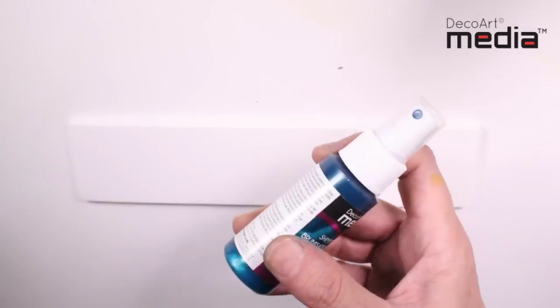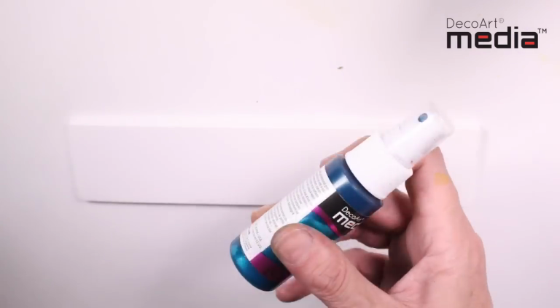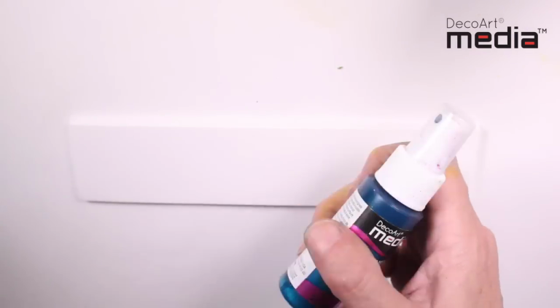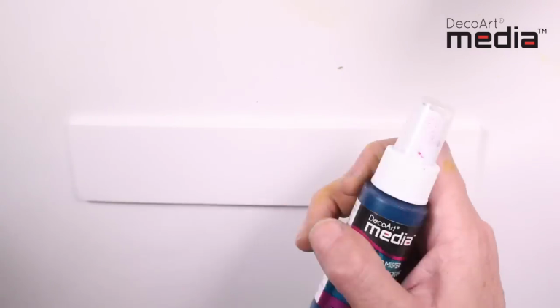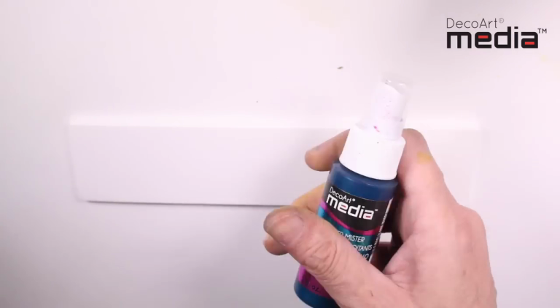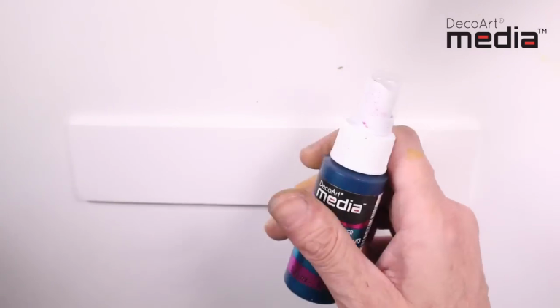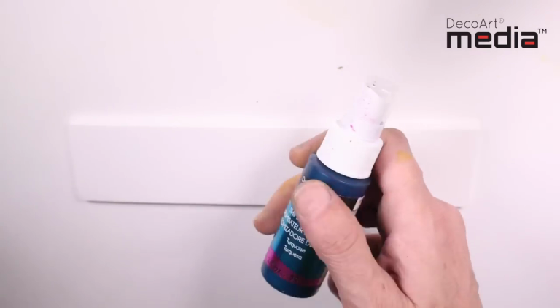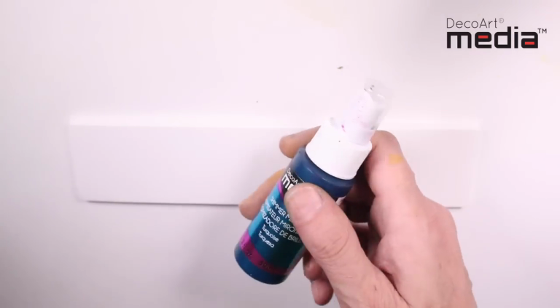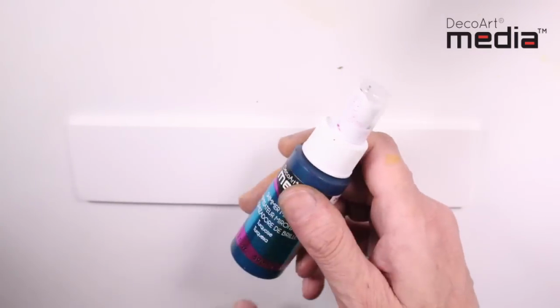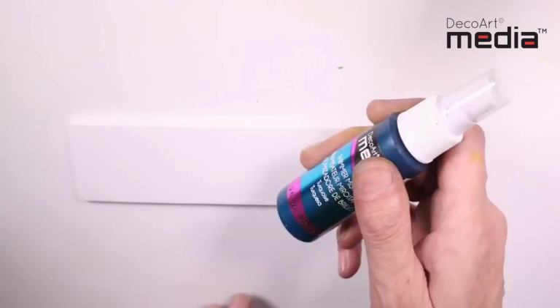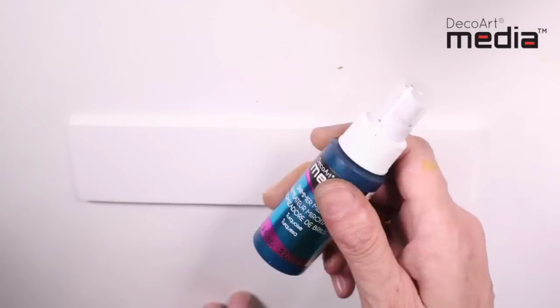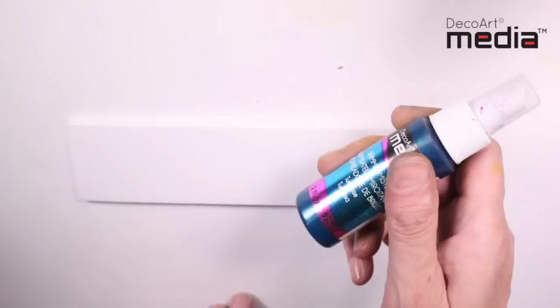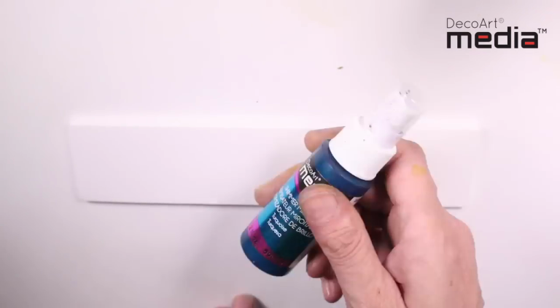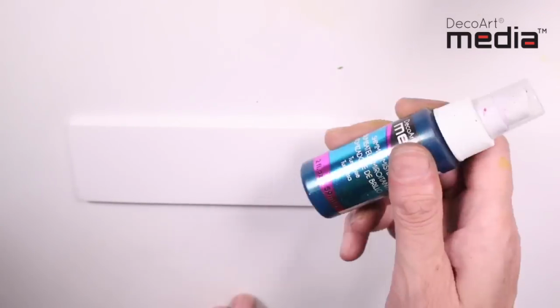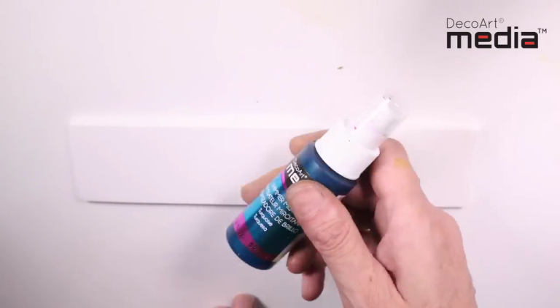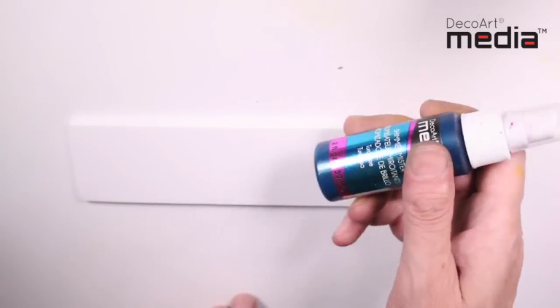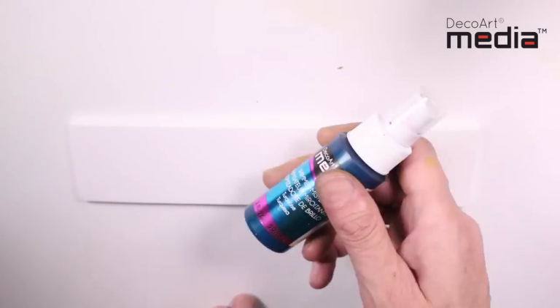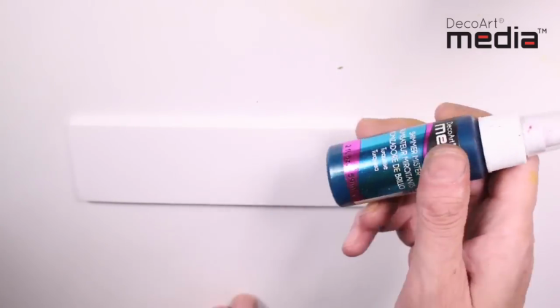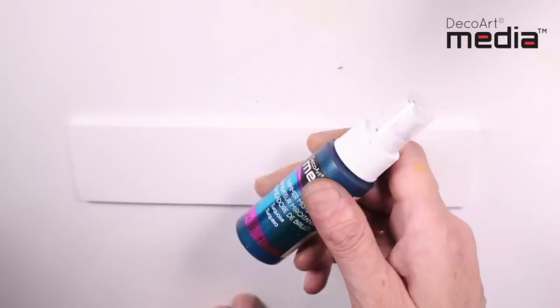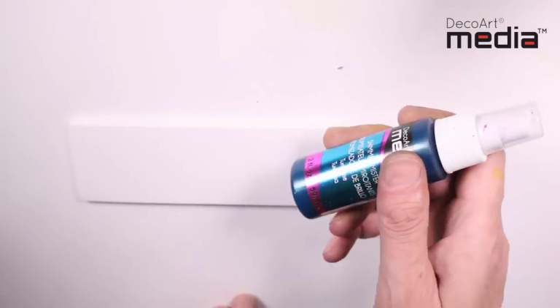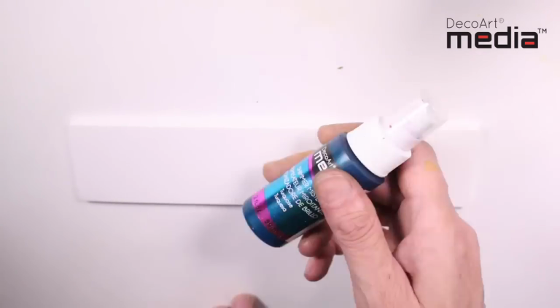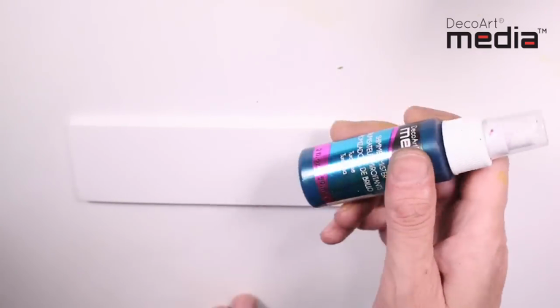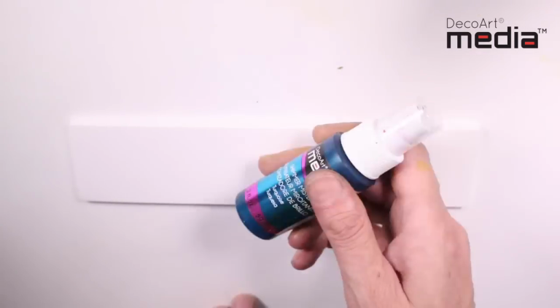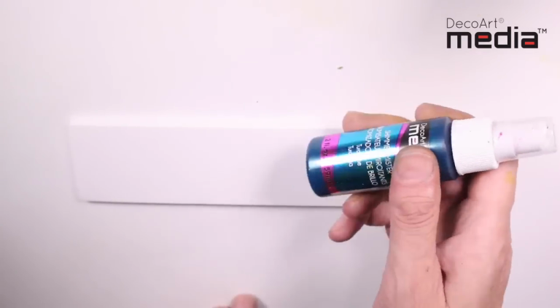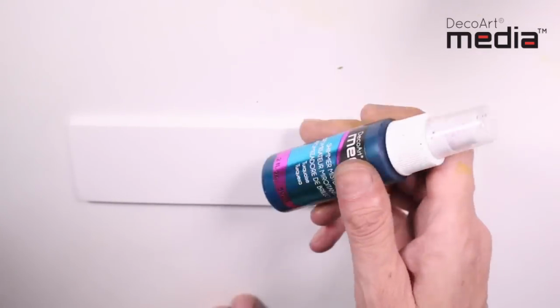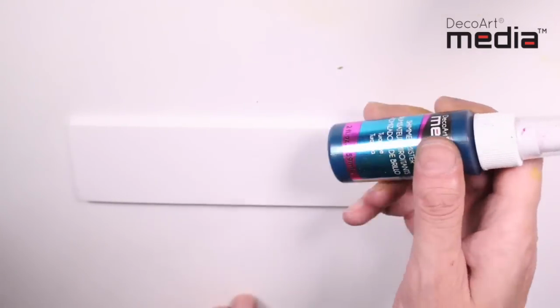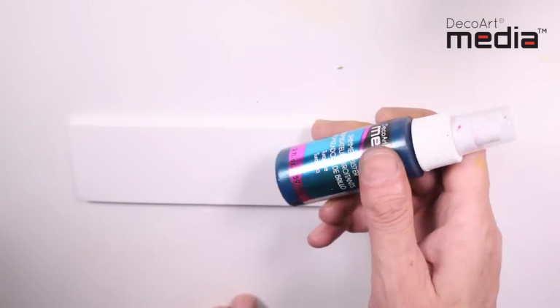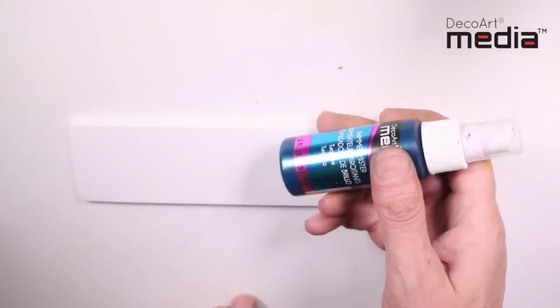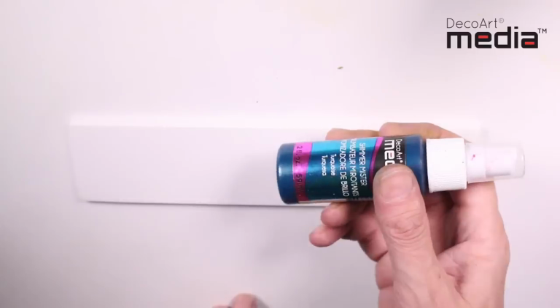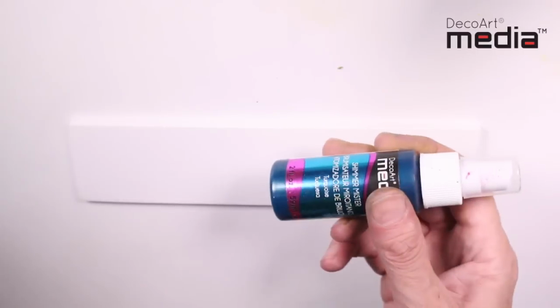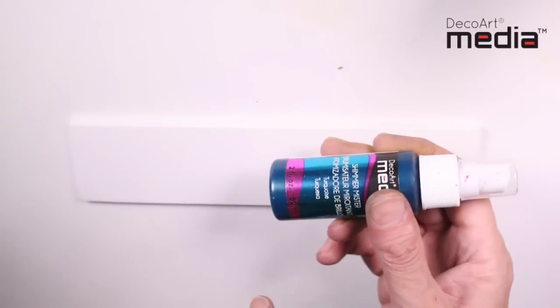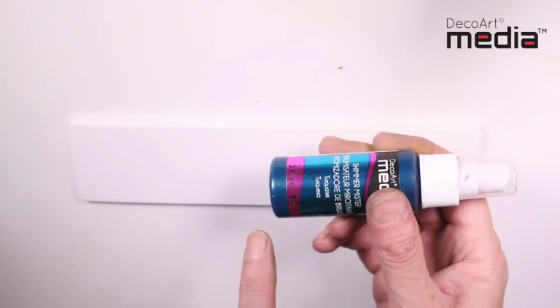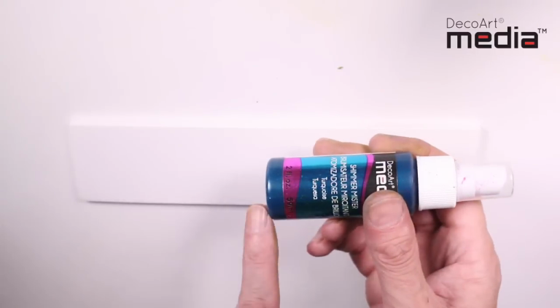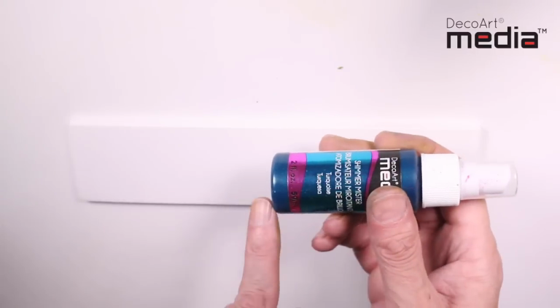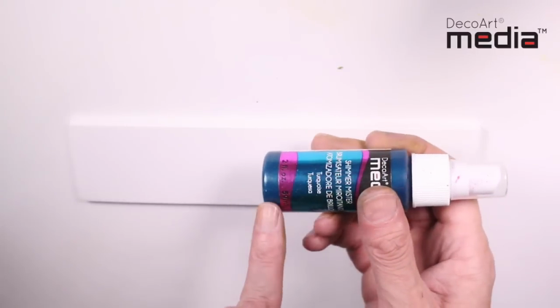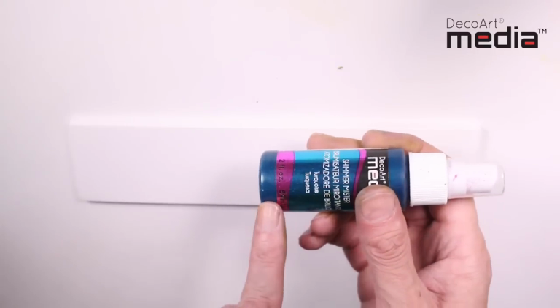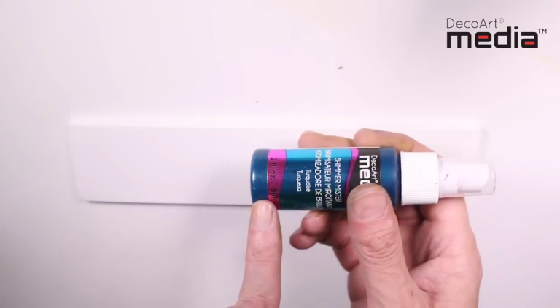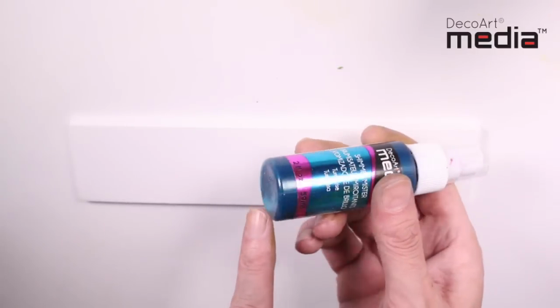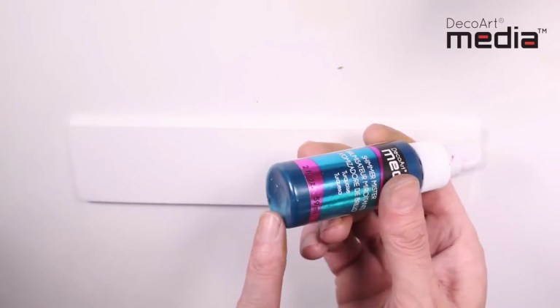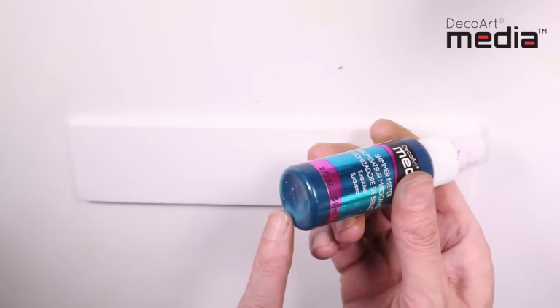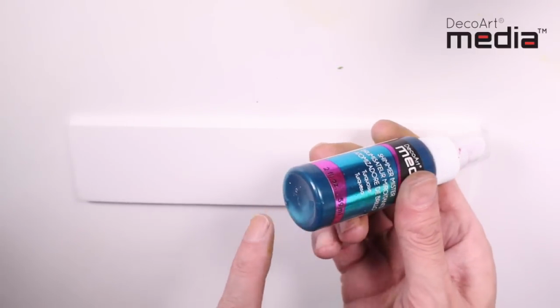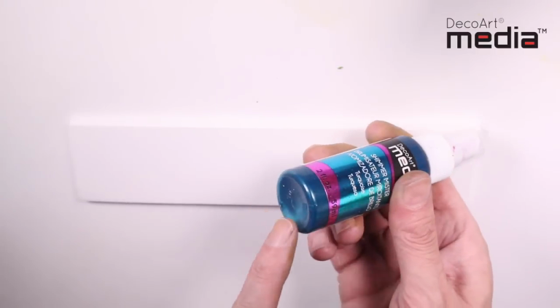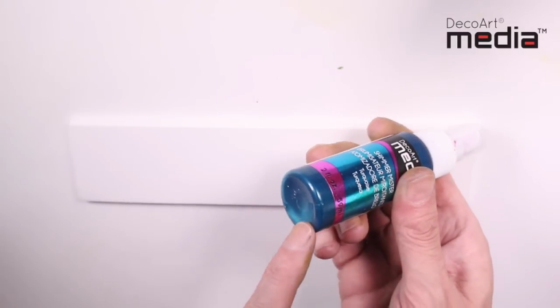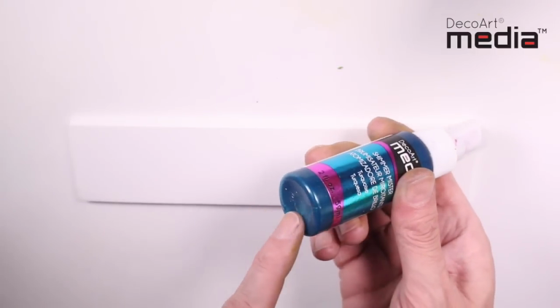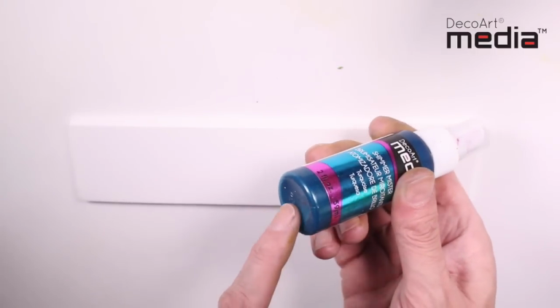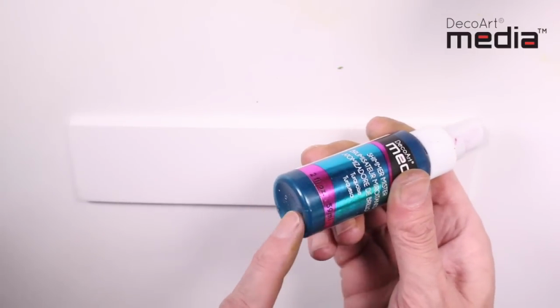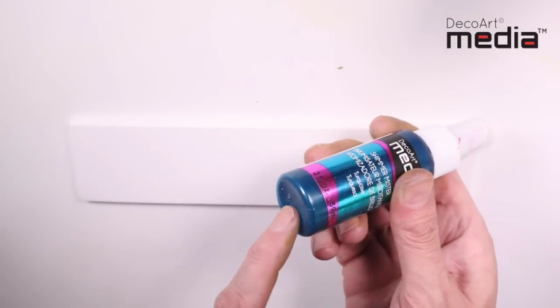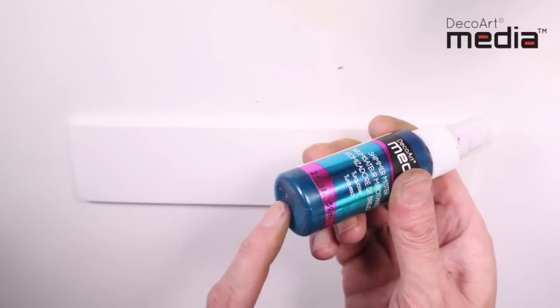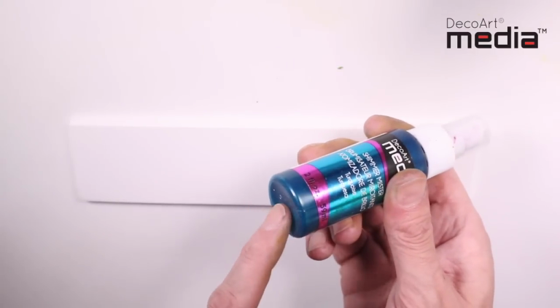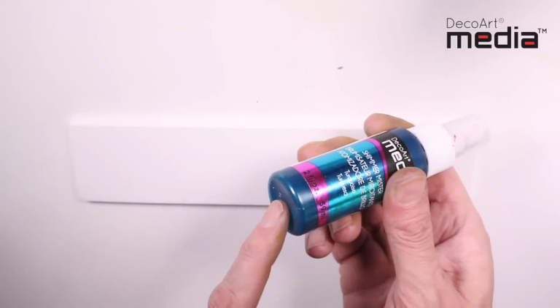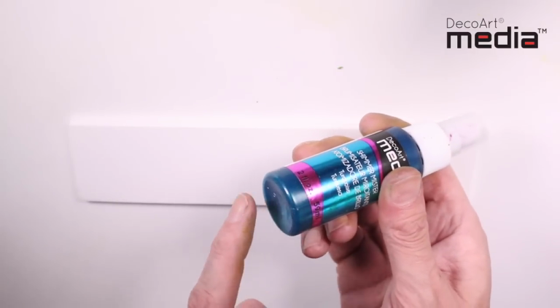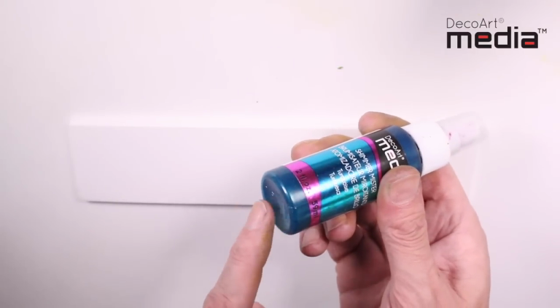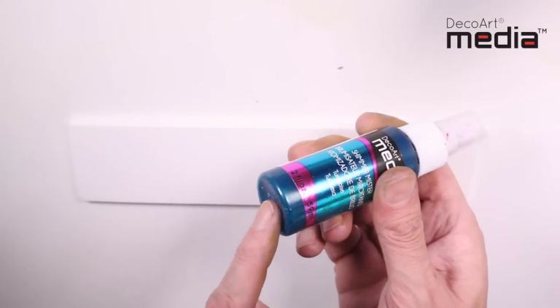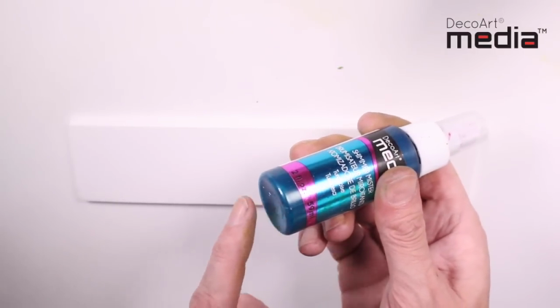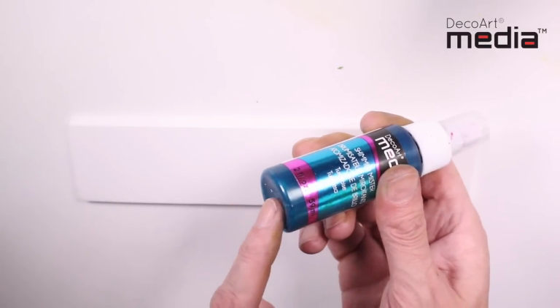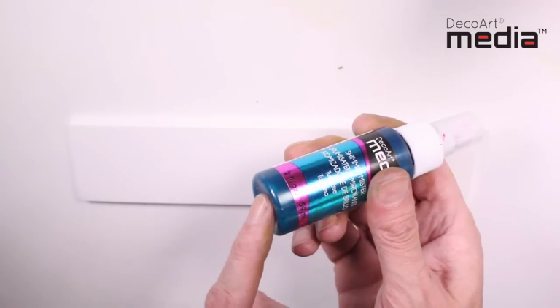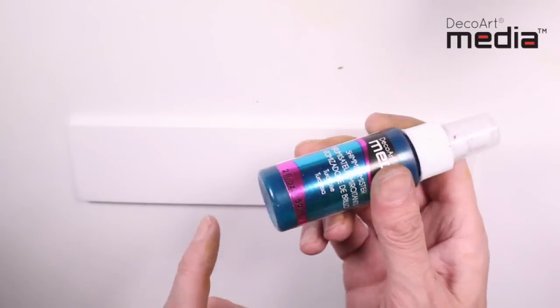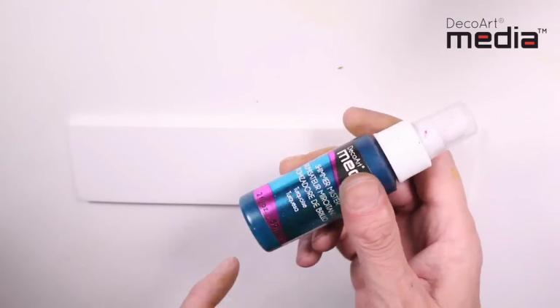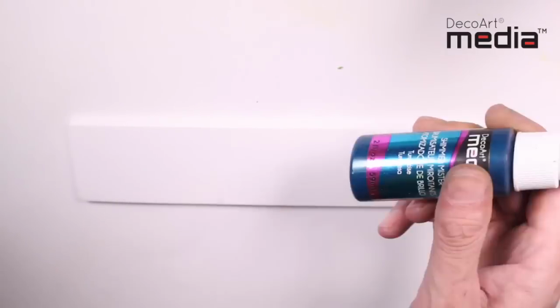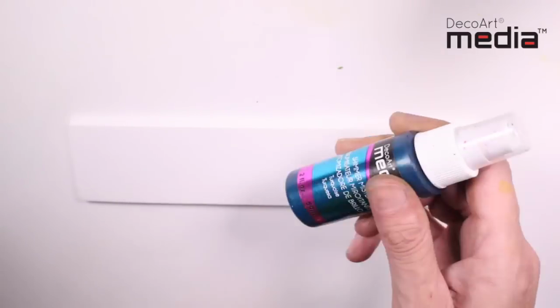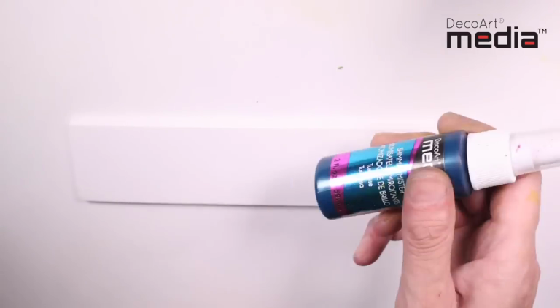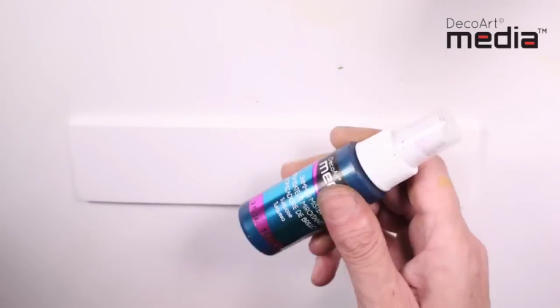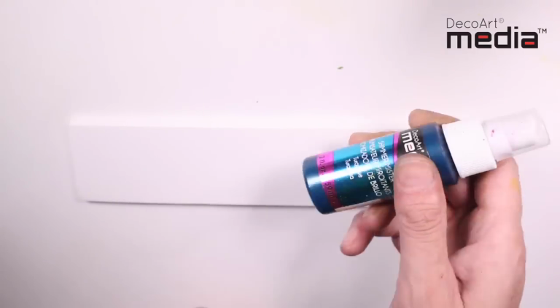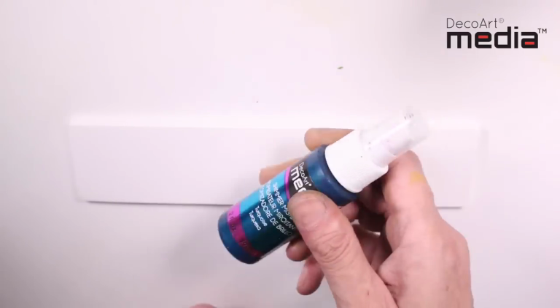Before each use, gently shake the misters. This is especially important for the shimmer misters because you want to release that mica.